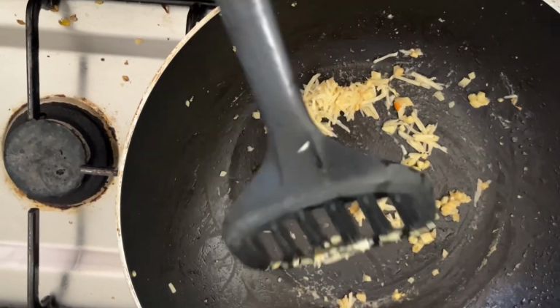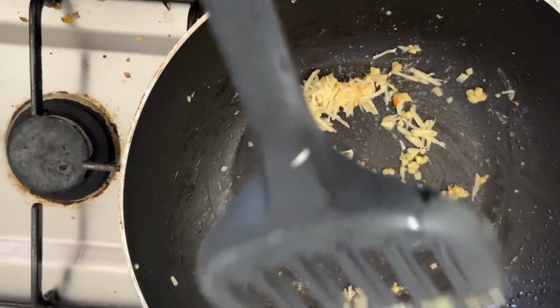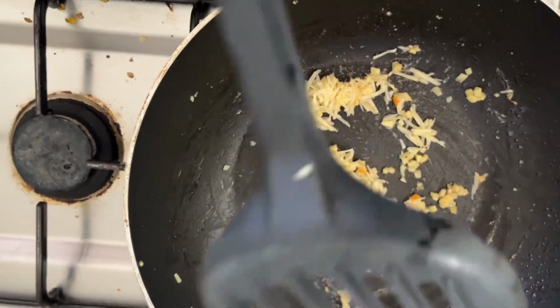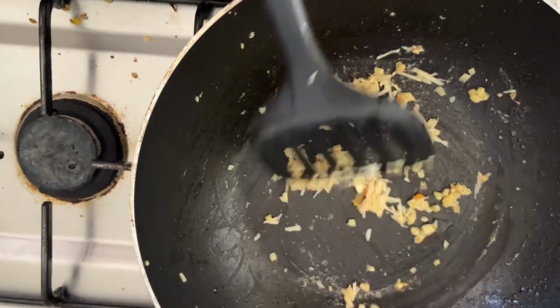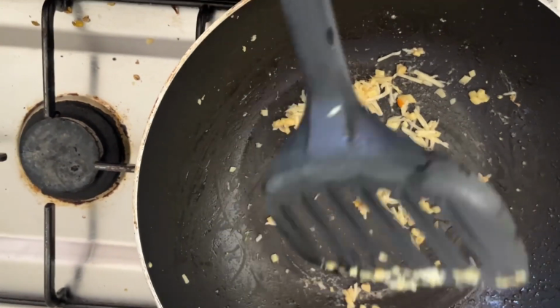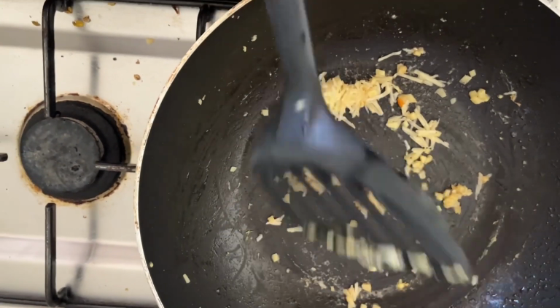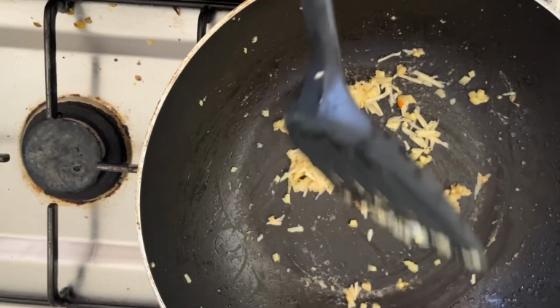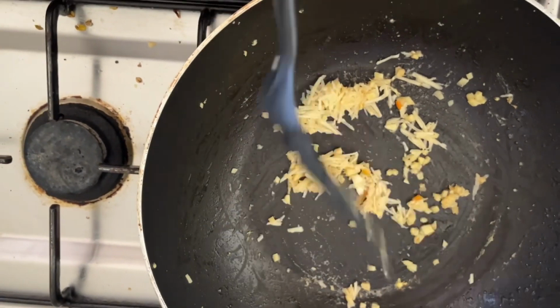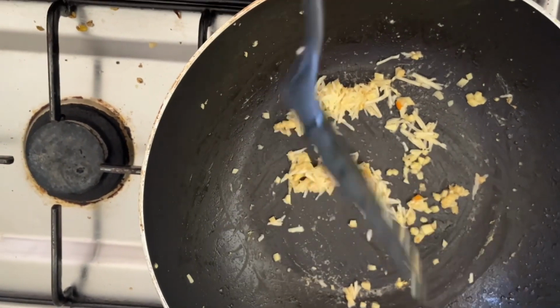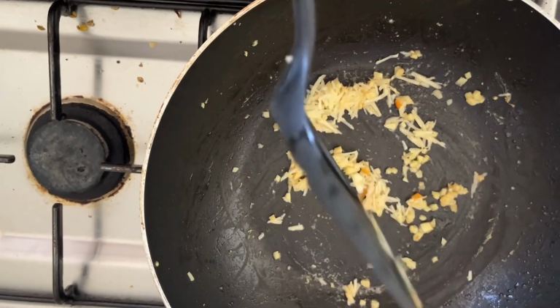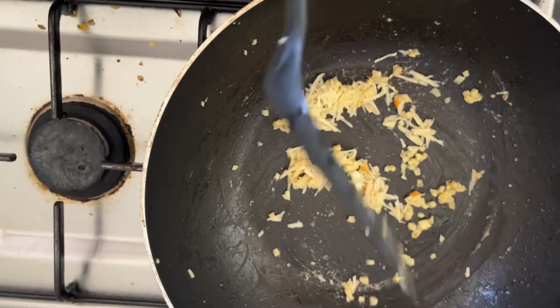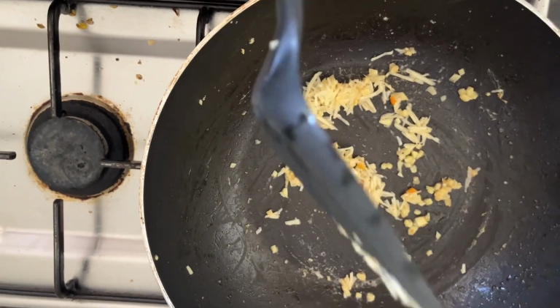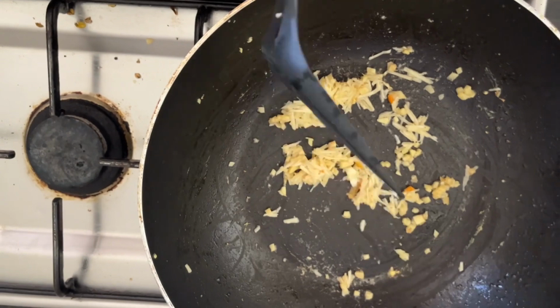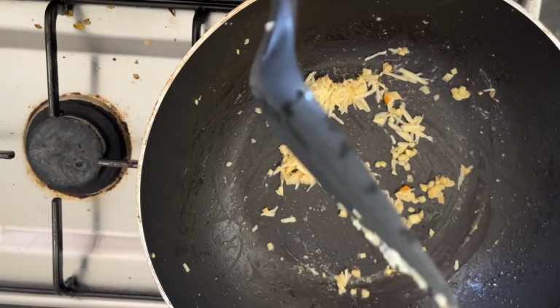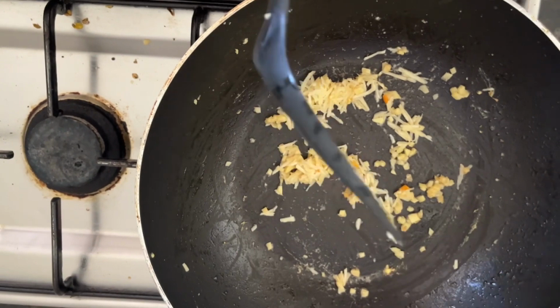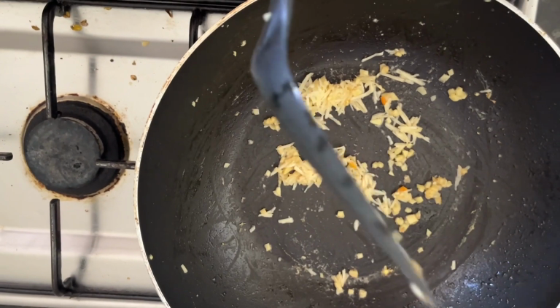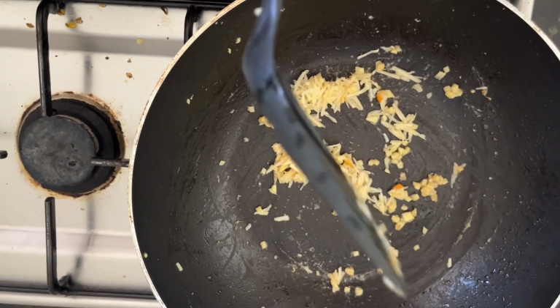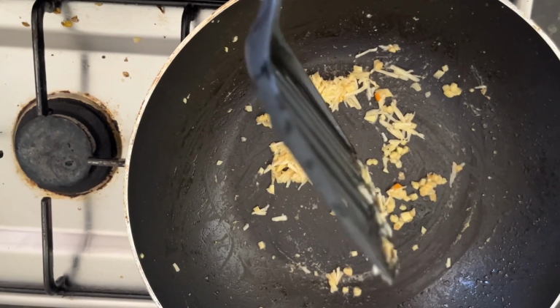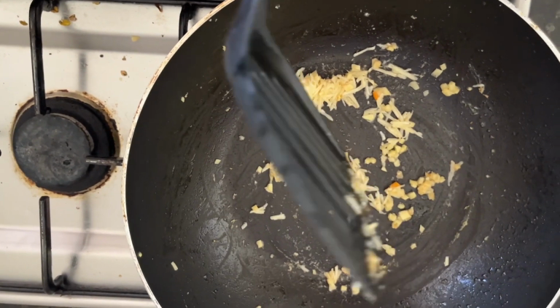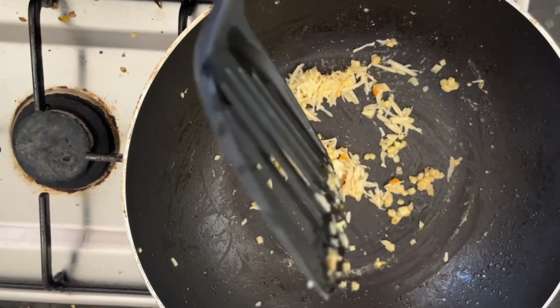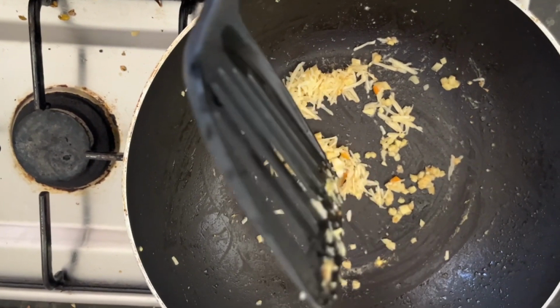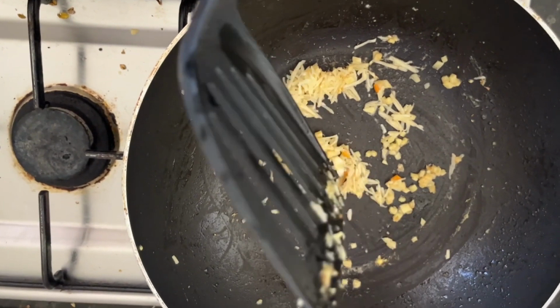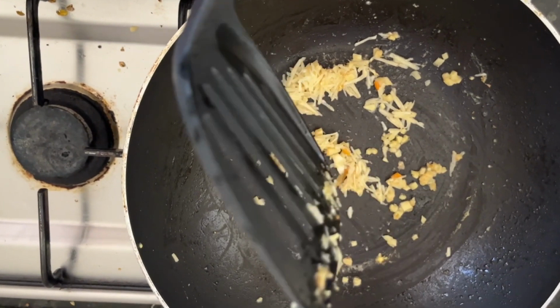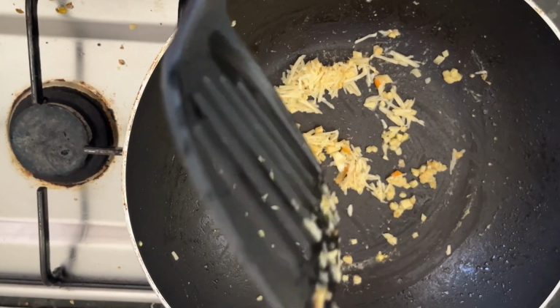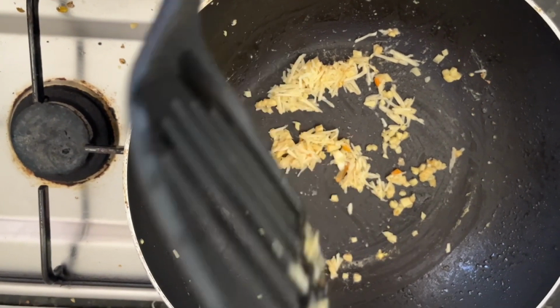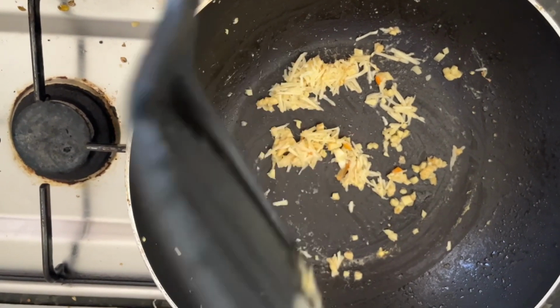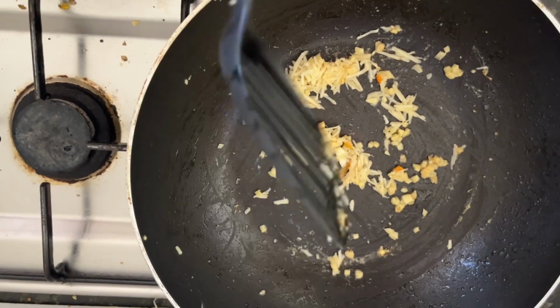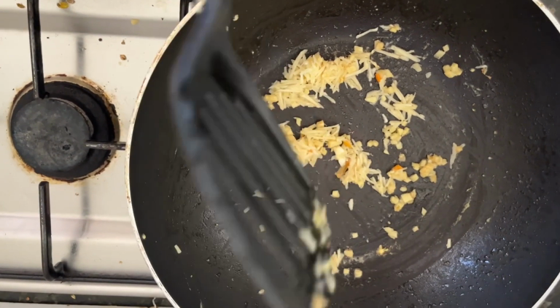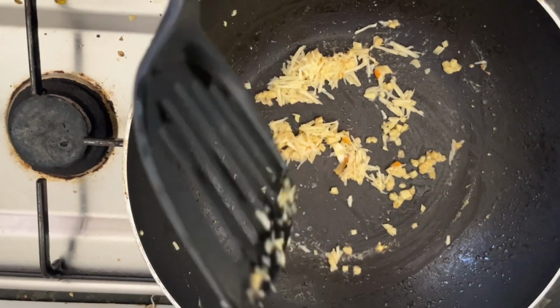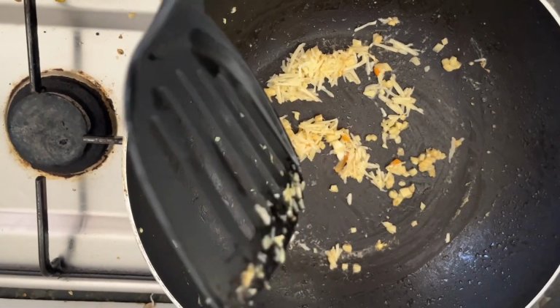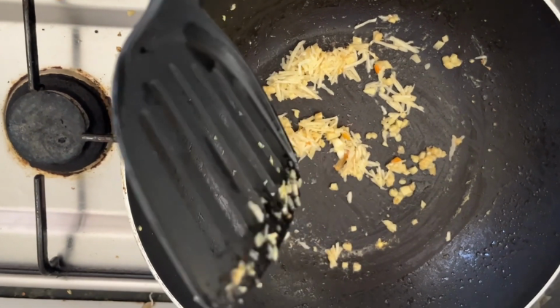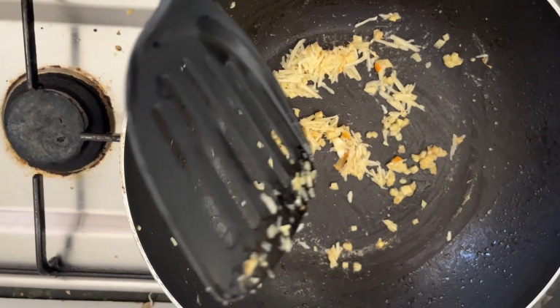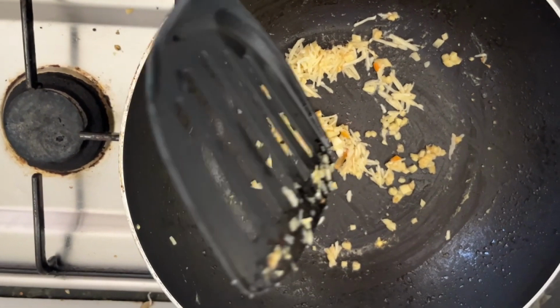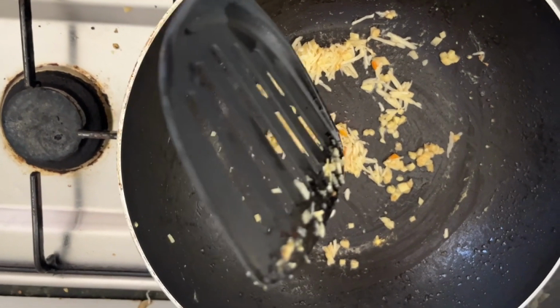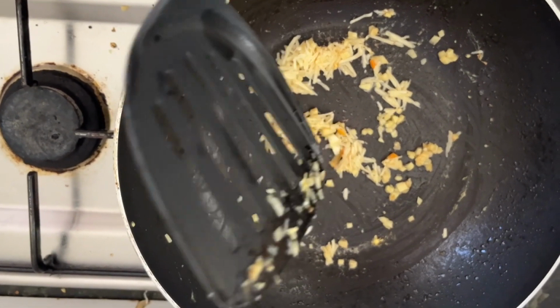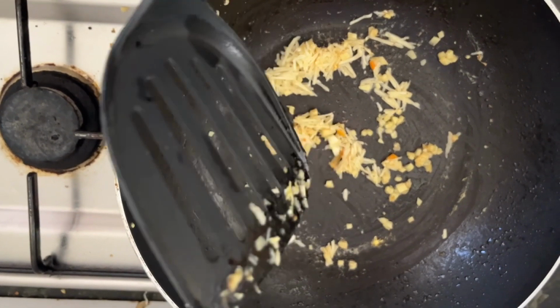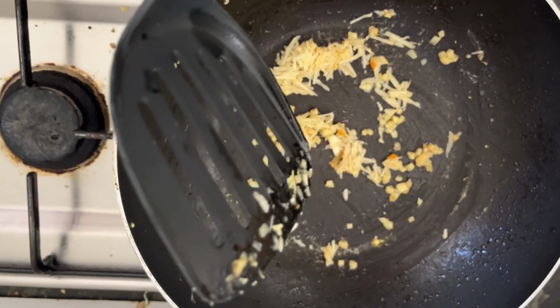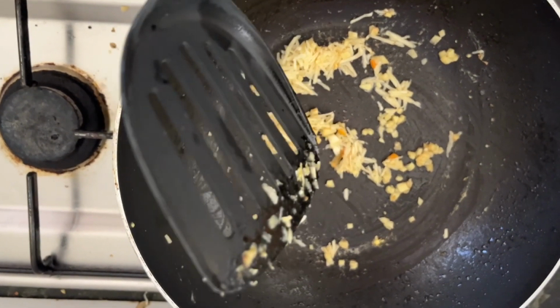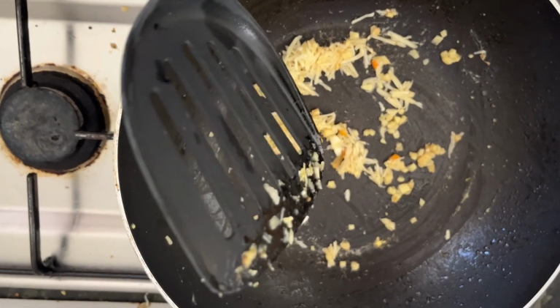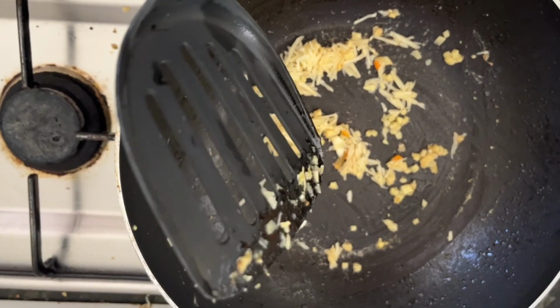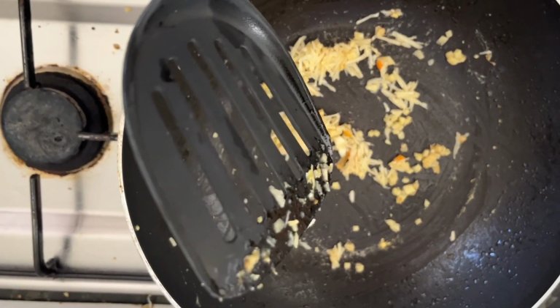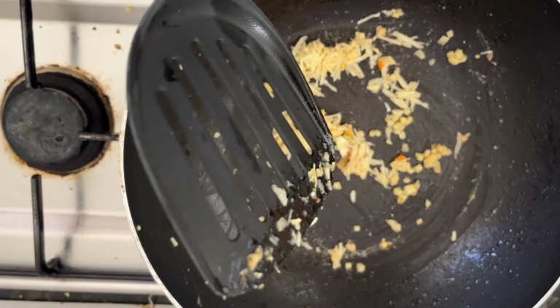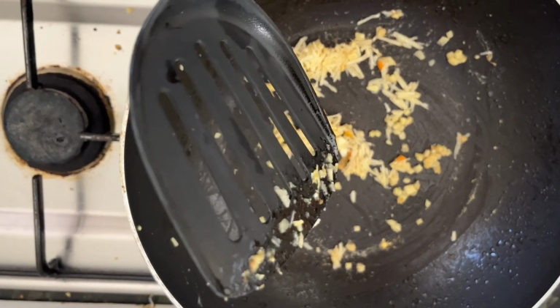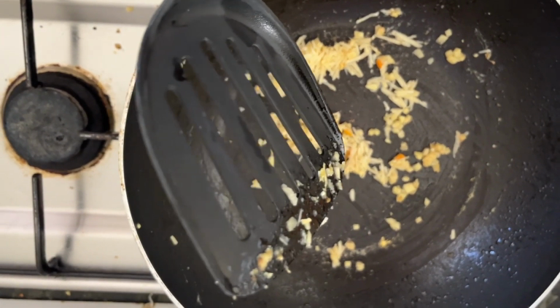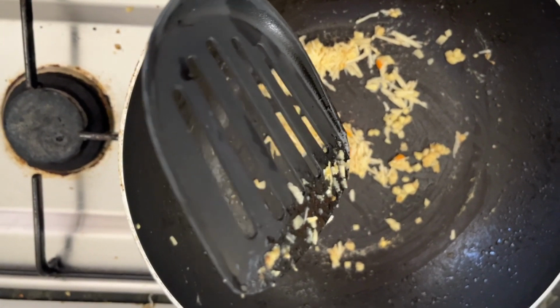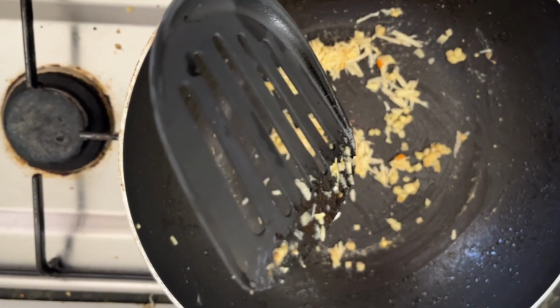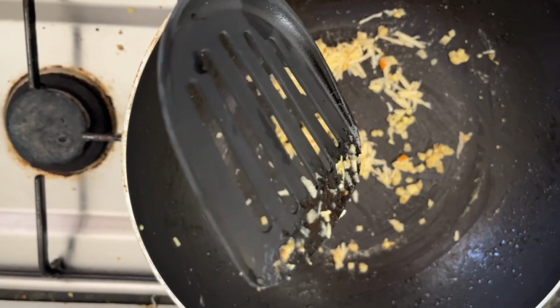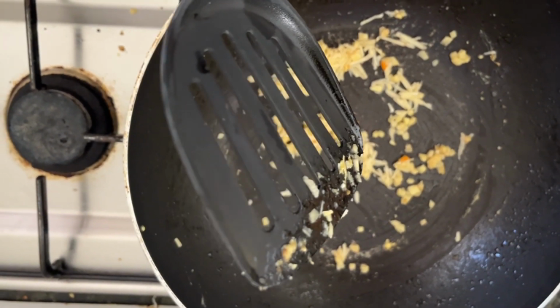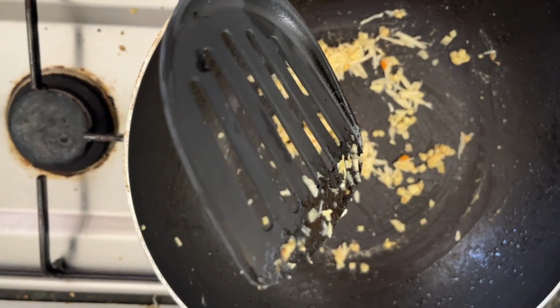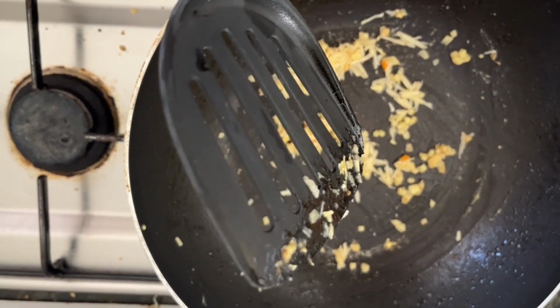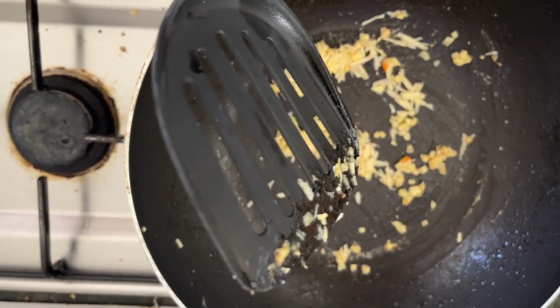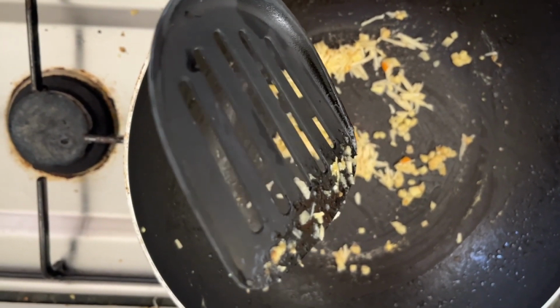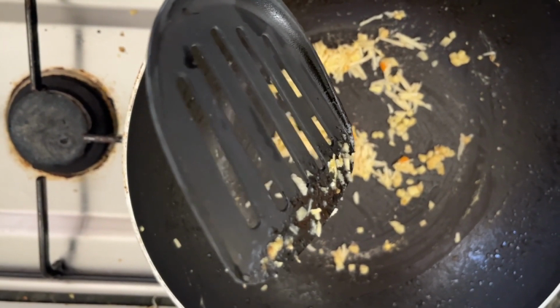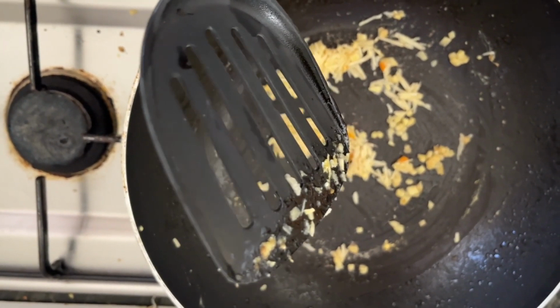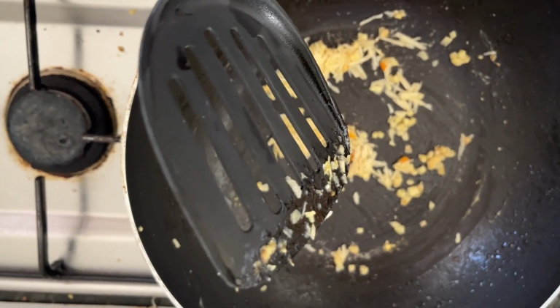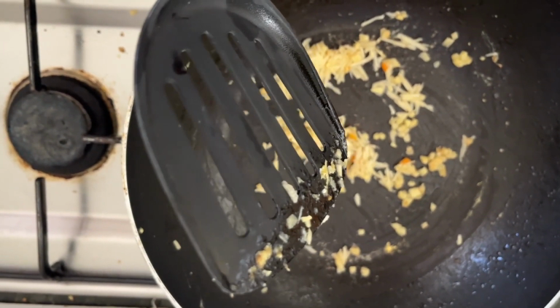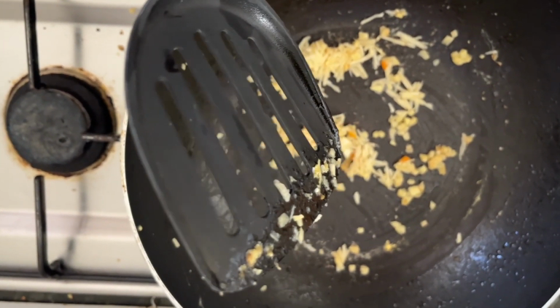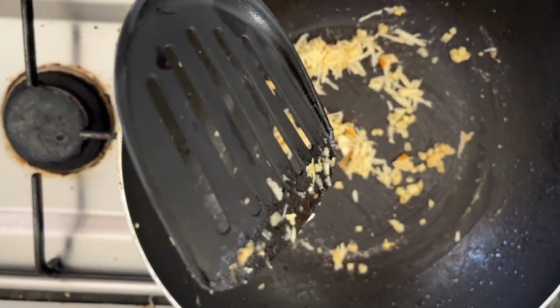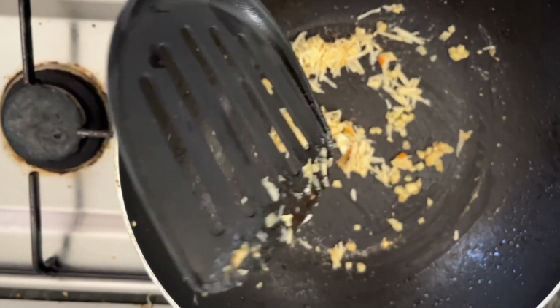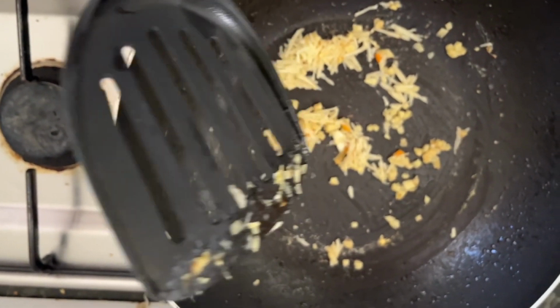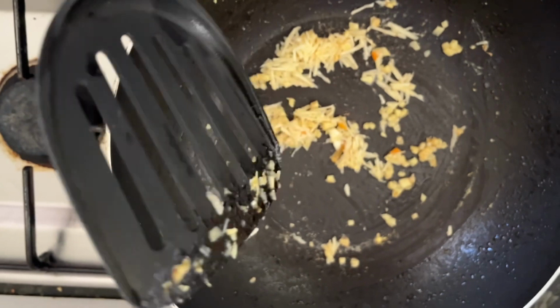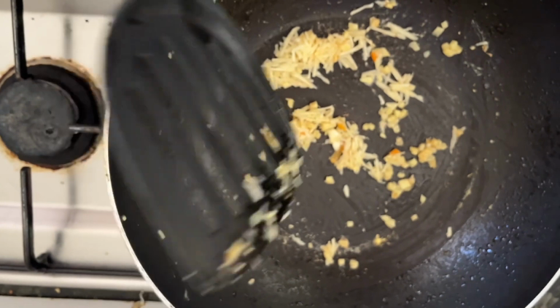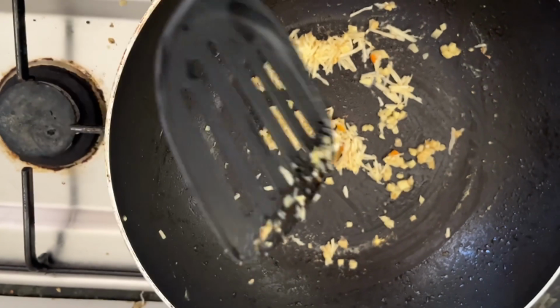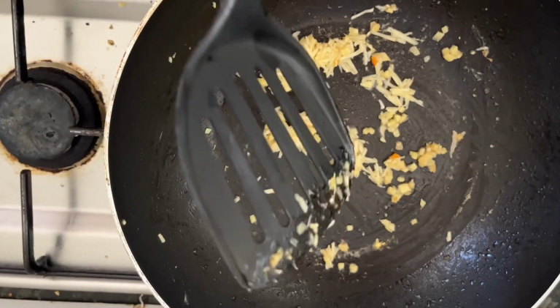Sometimes we post a food item or dishes that we experiment with.